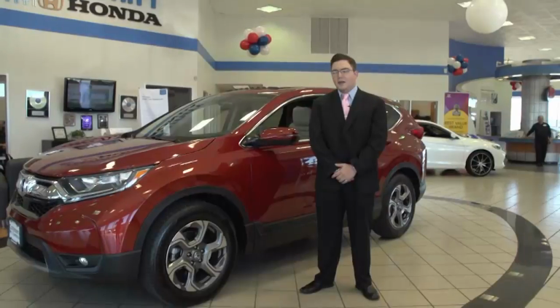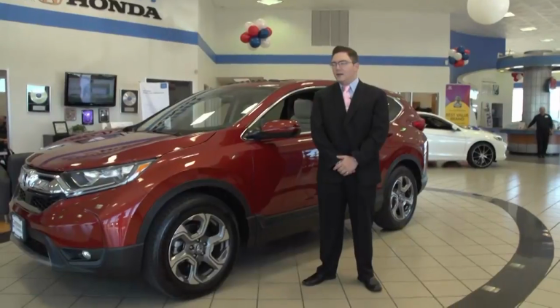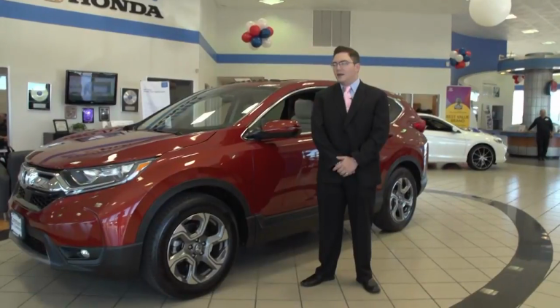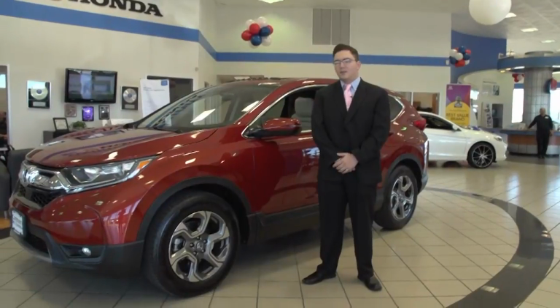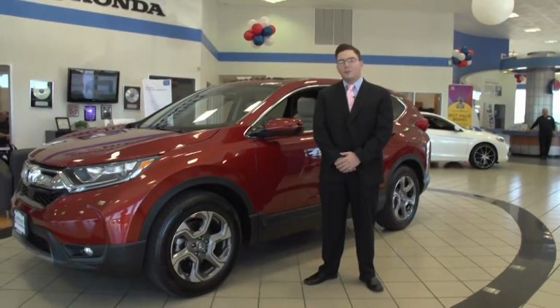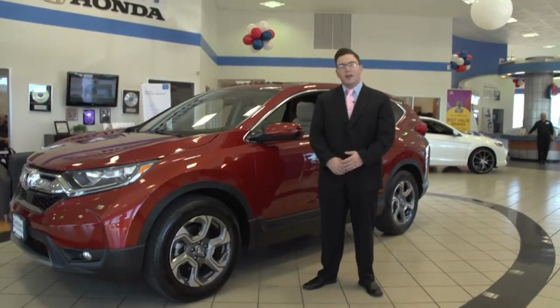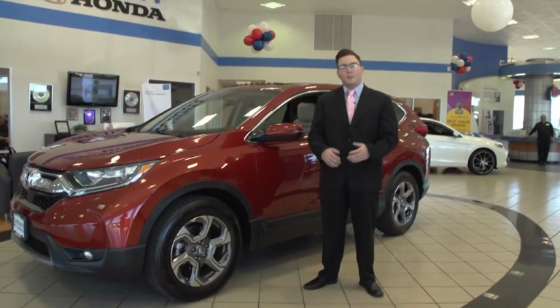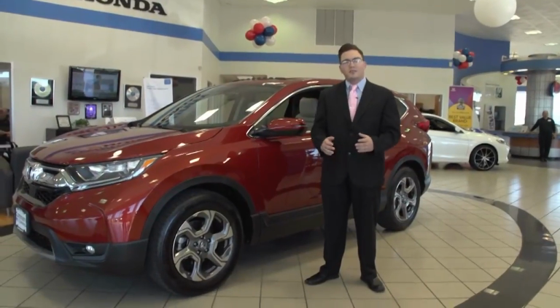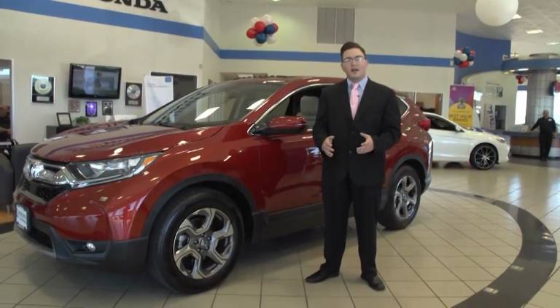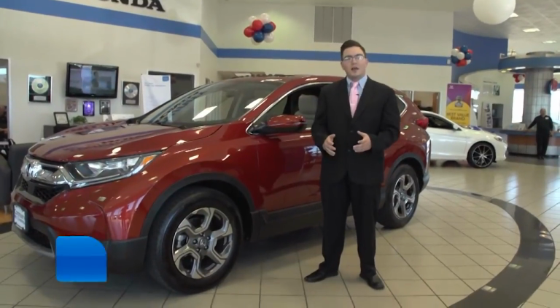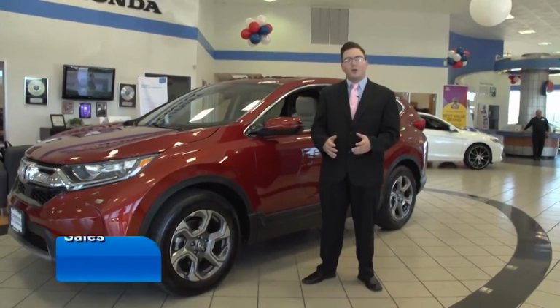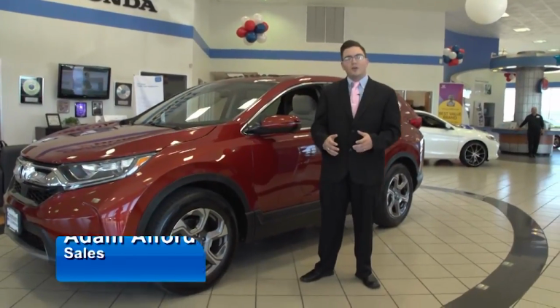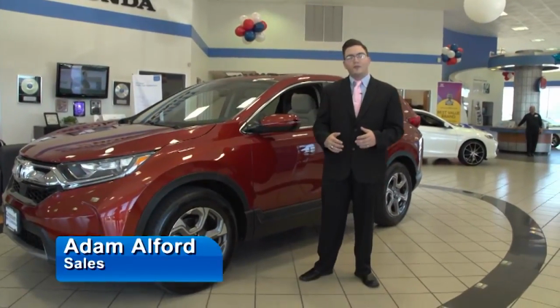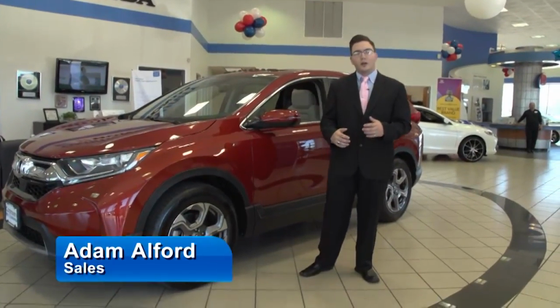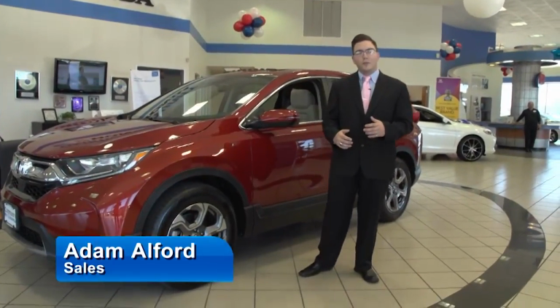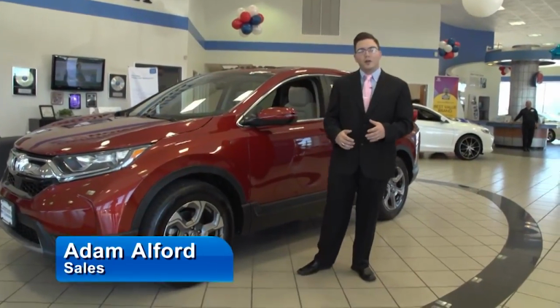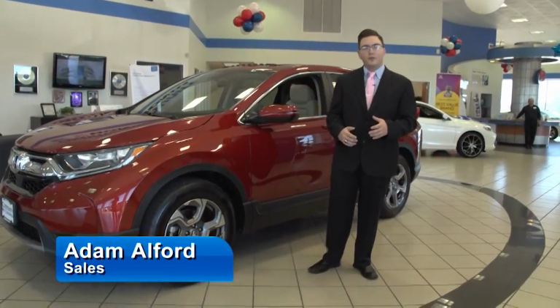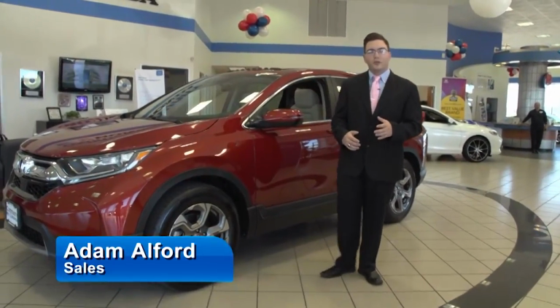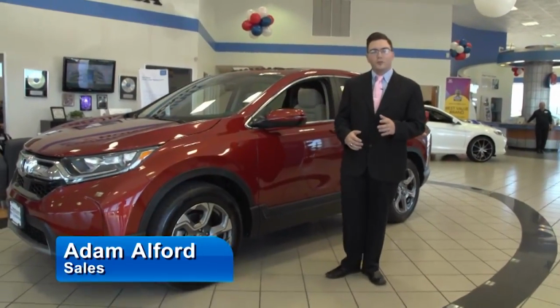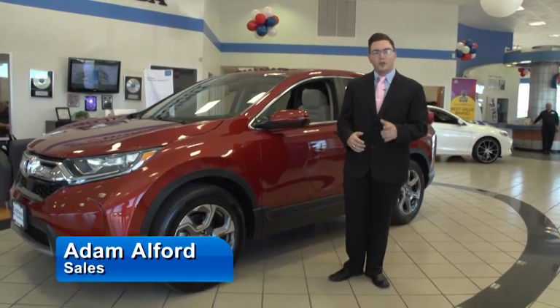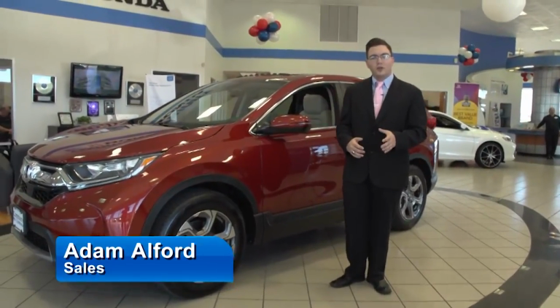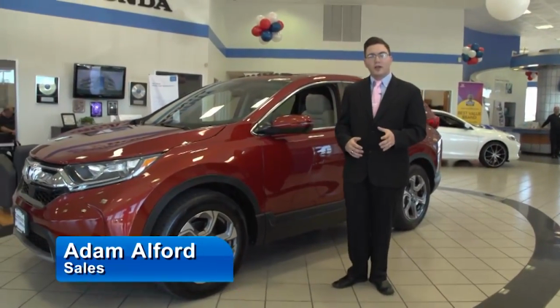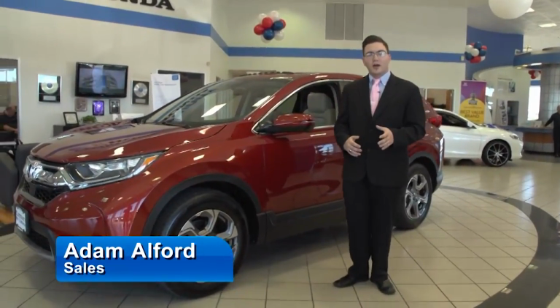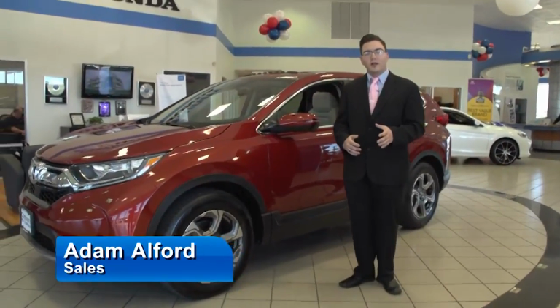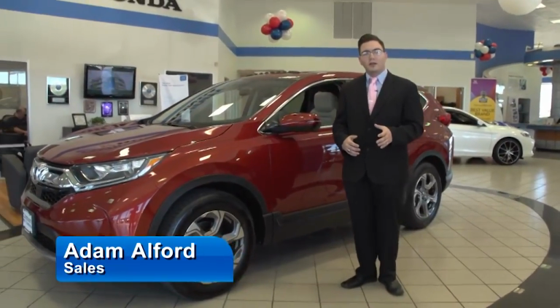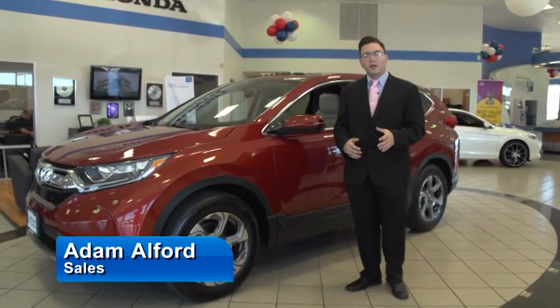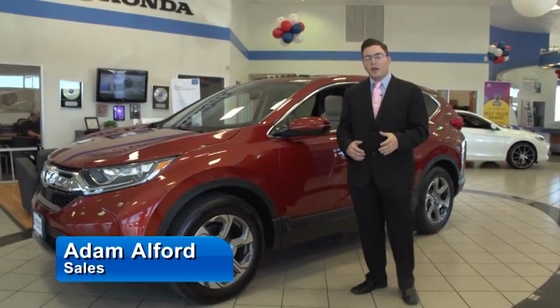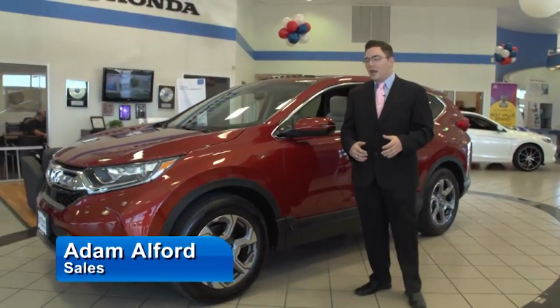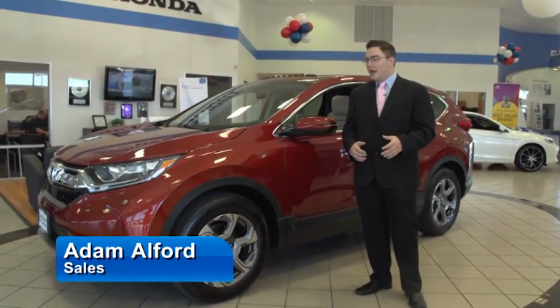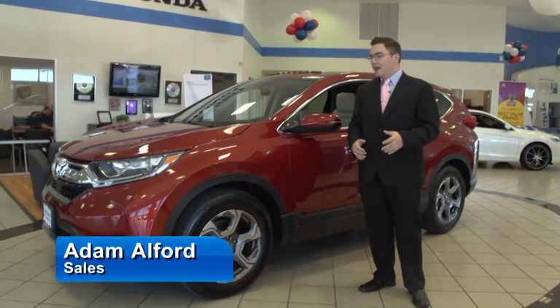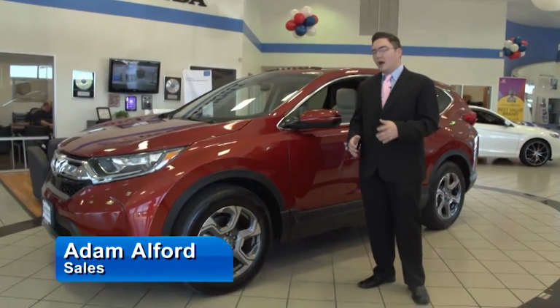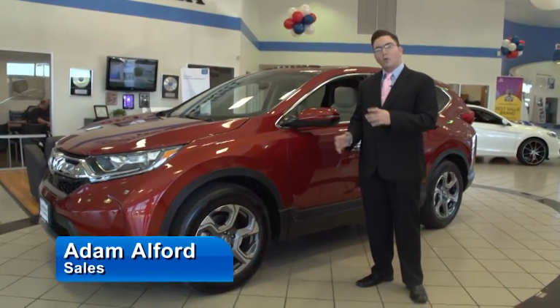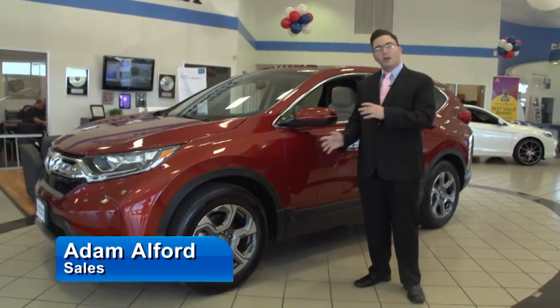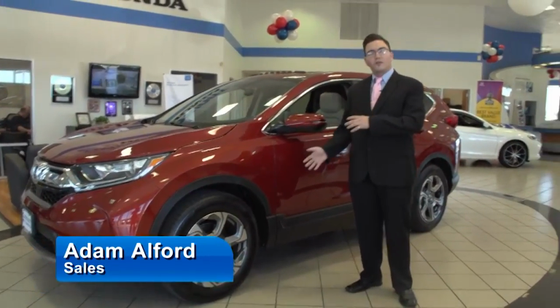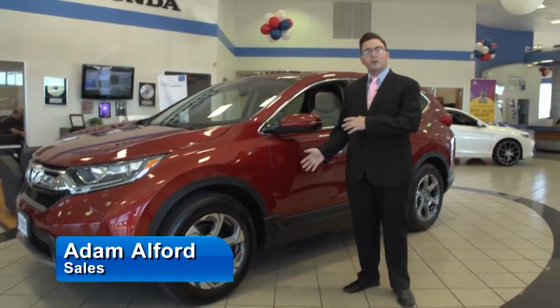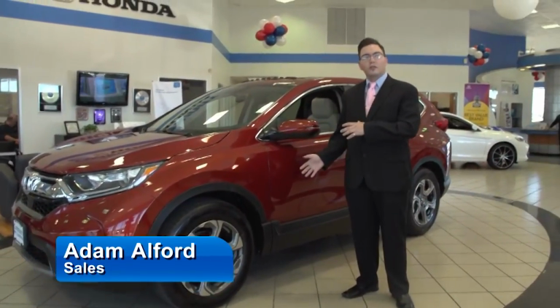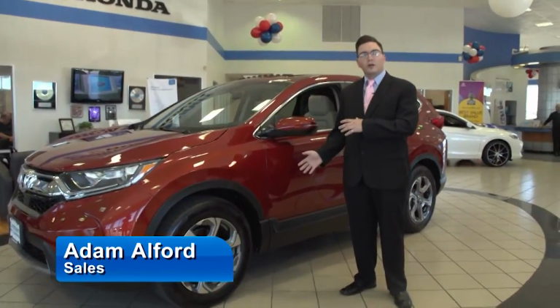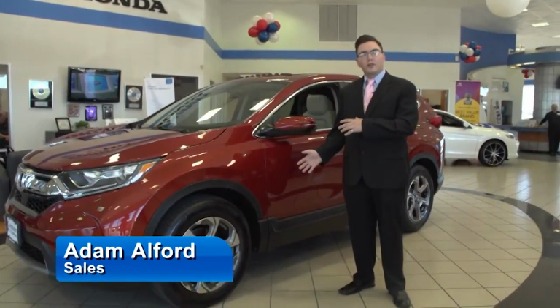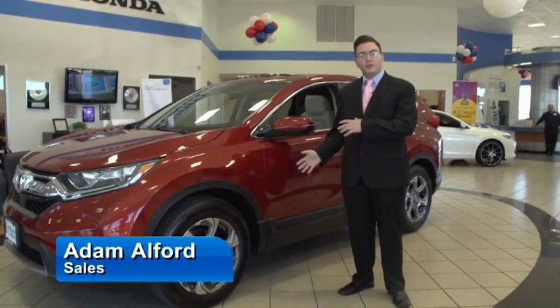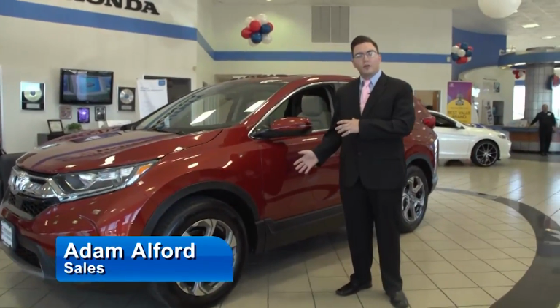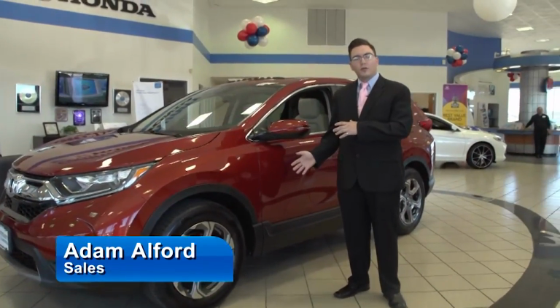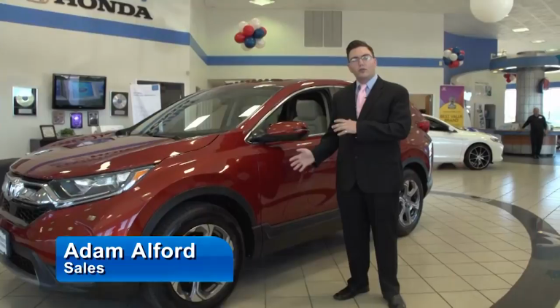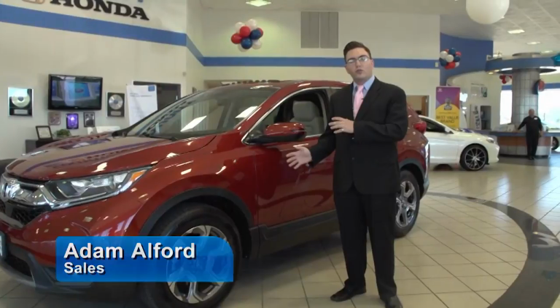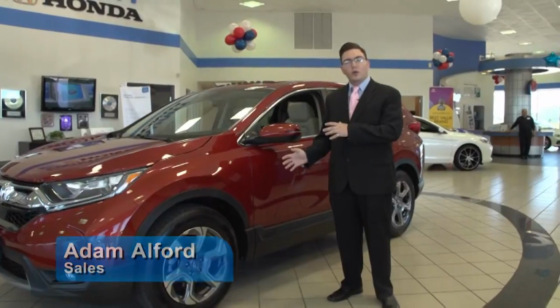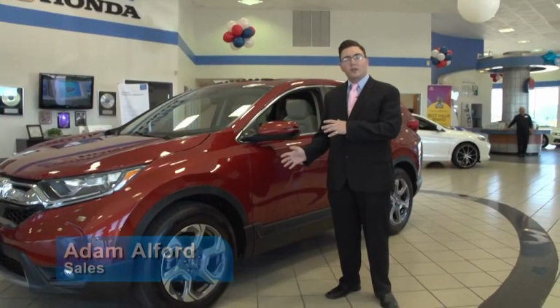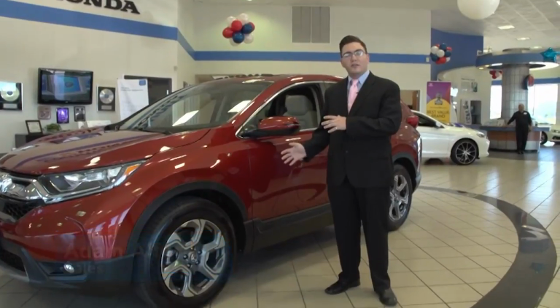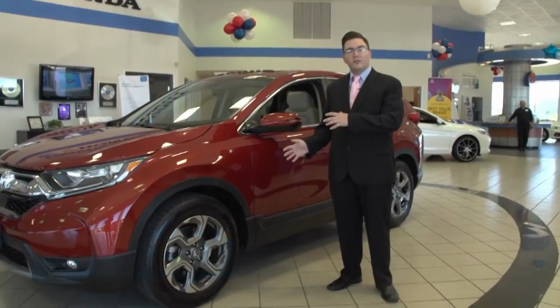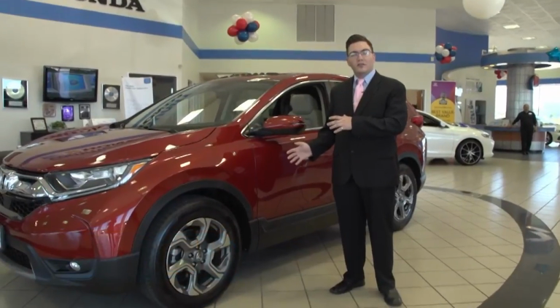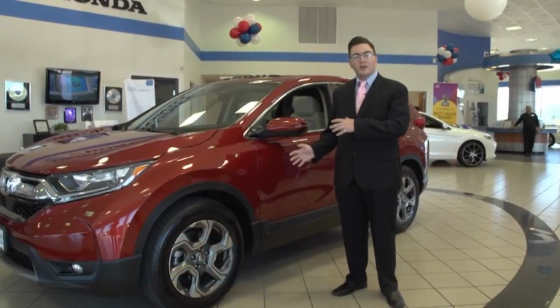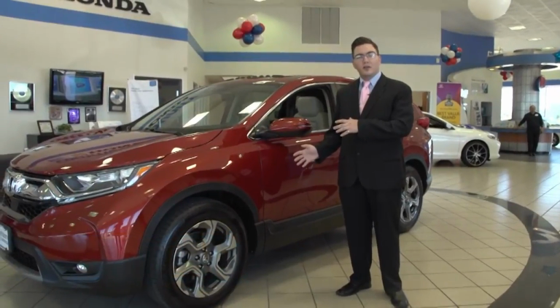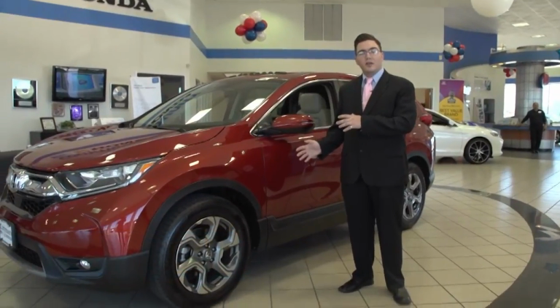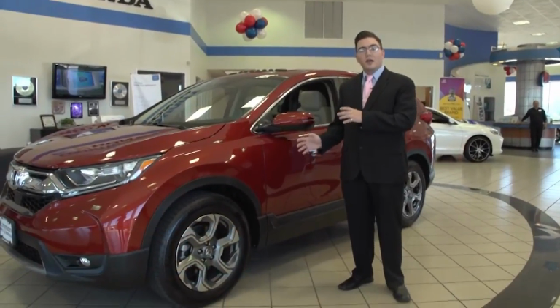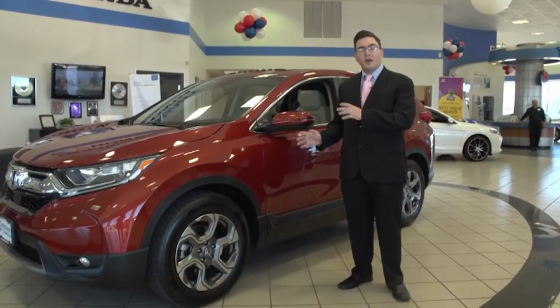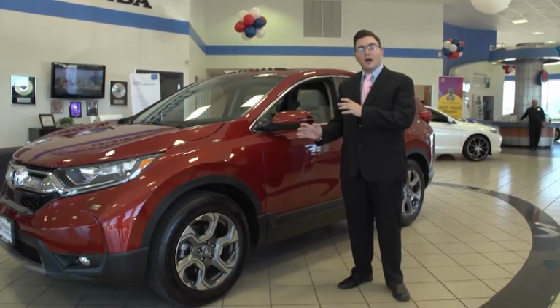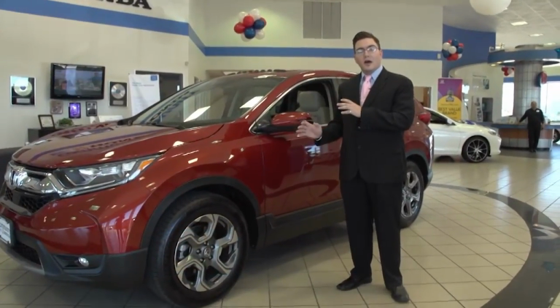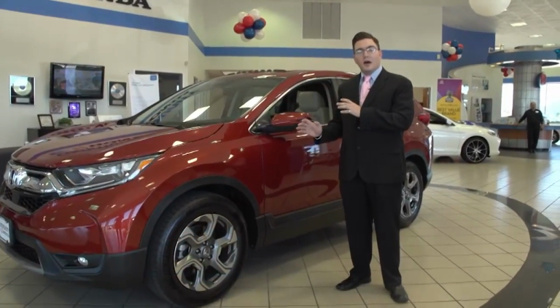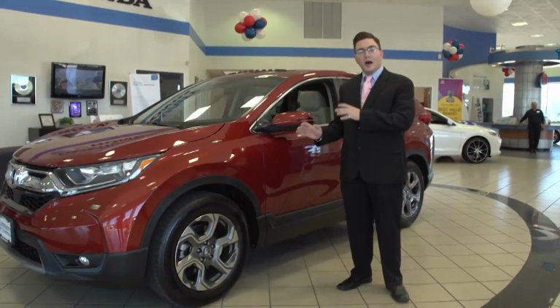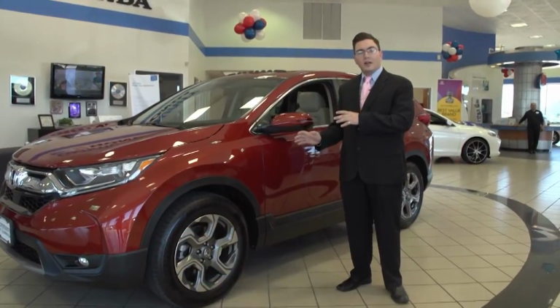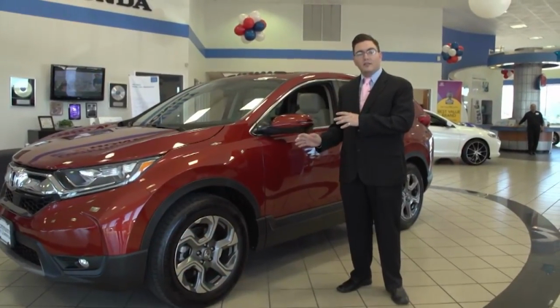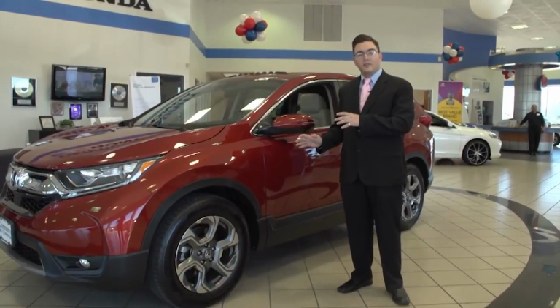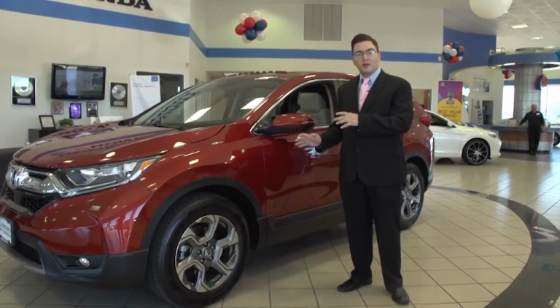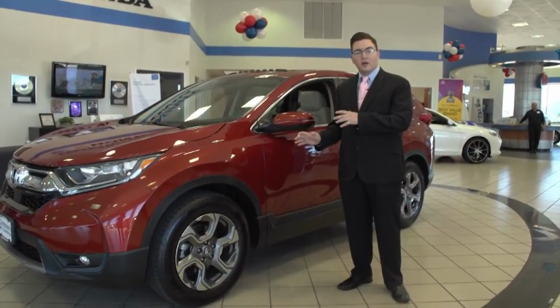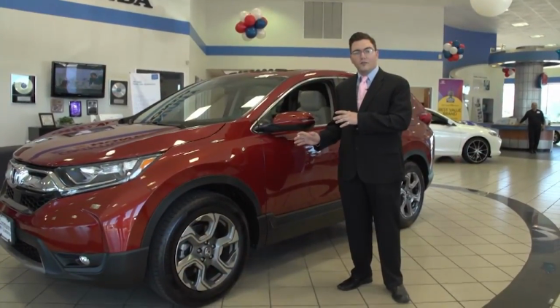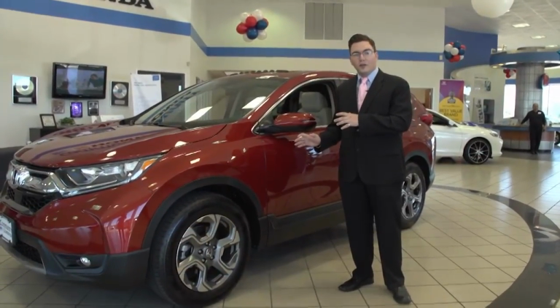My name is Adam Alford. I'm here for Community Honda and I want to give you a look at the new 2017 Honda CR-V.